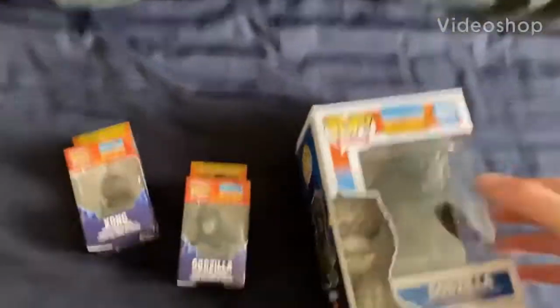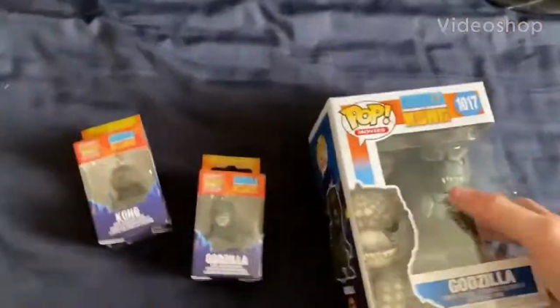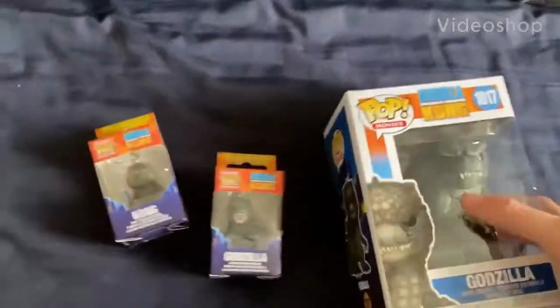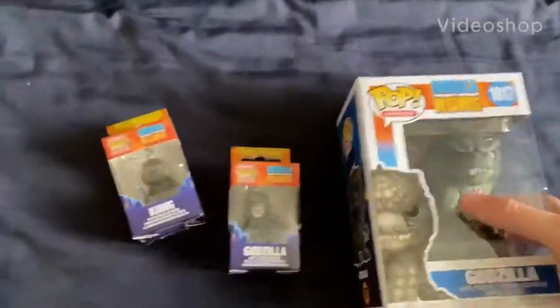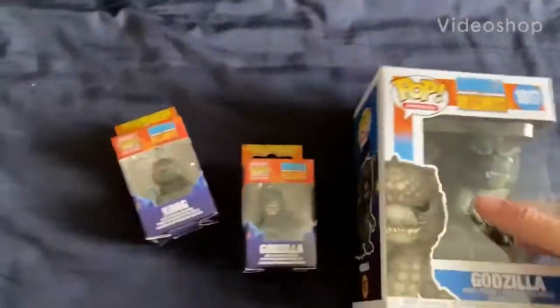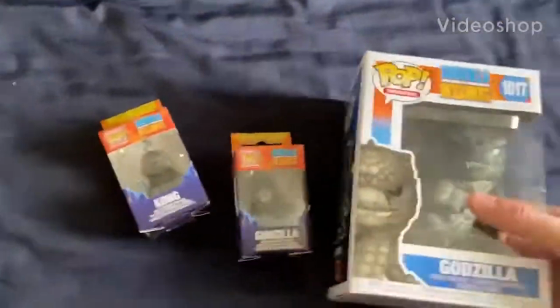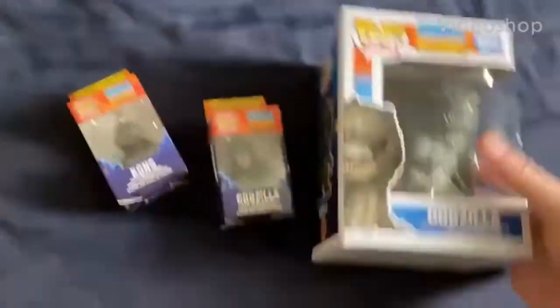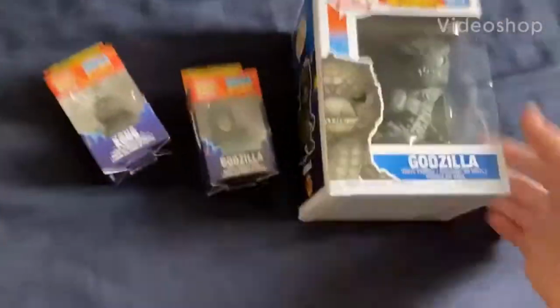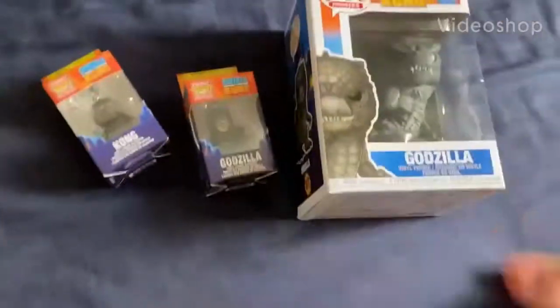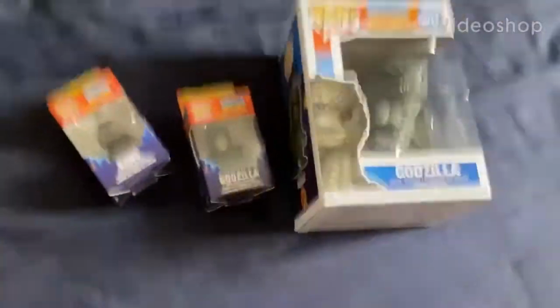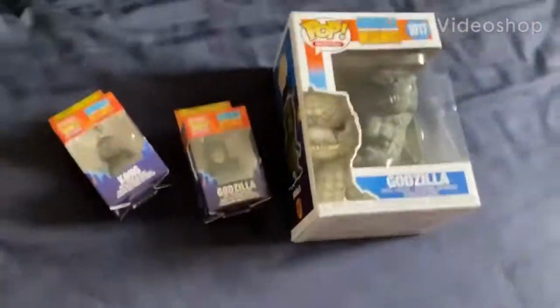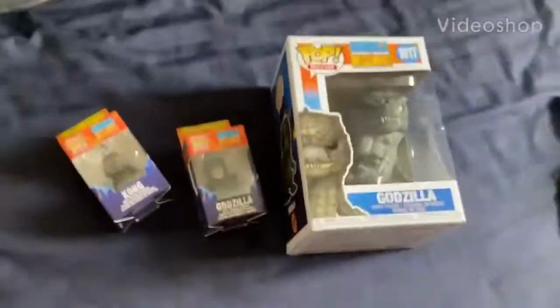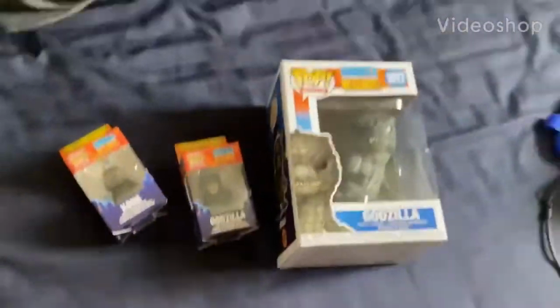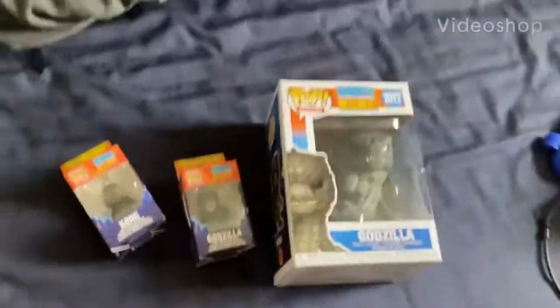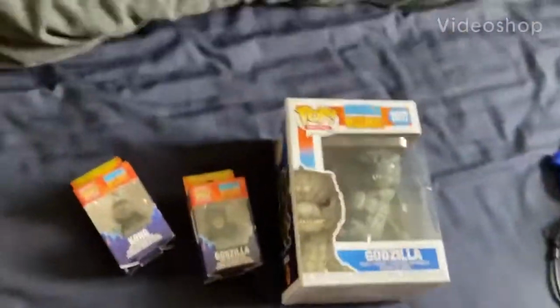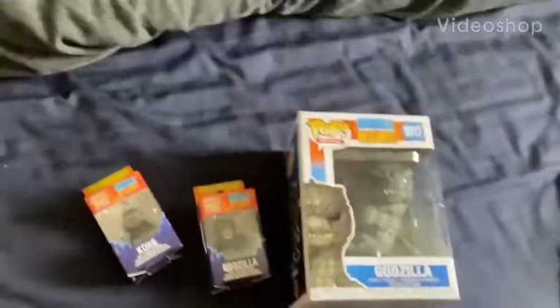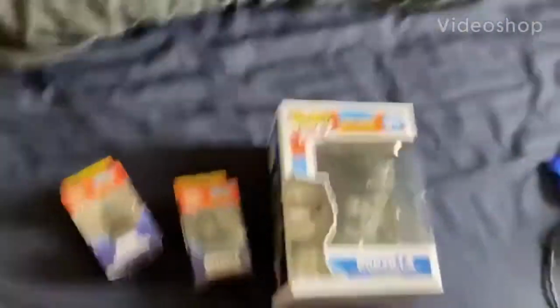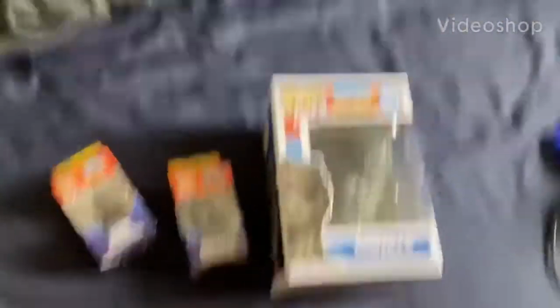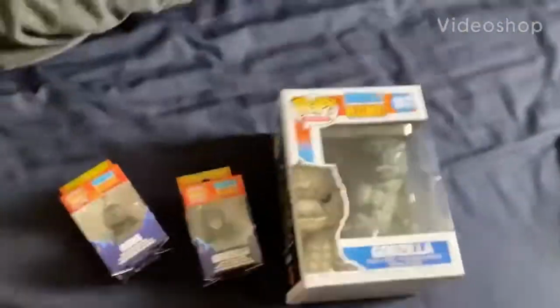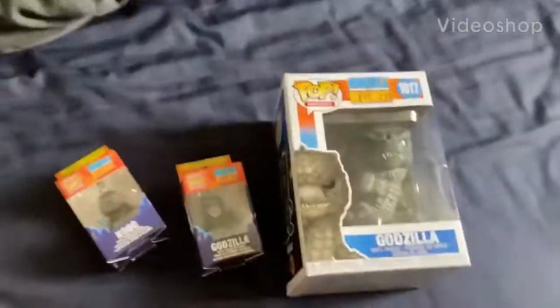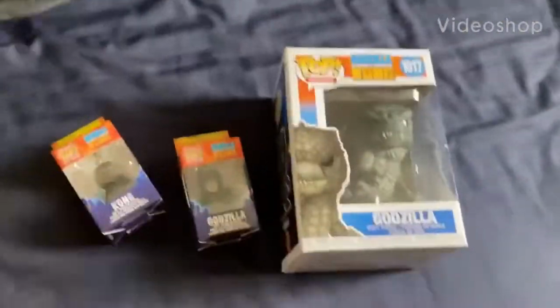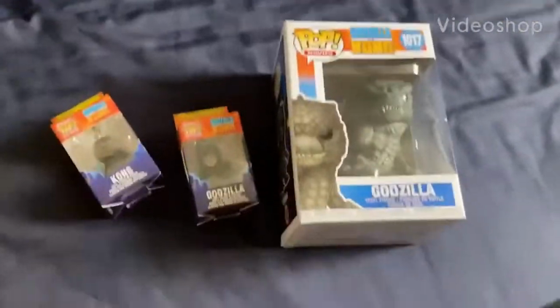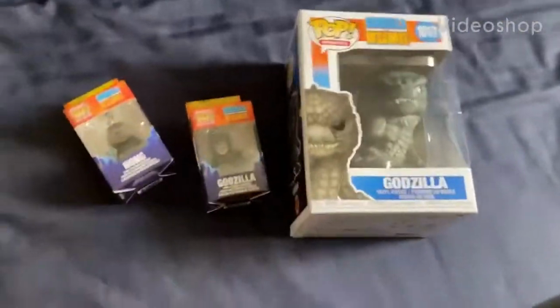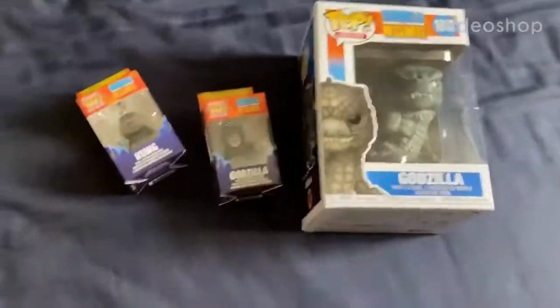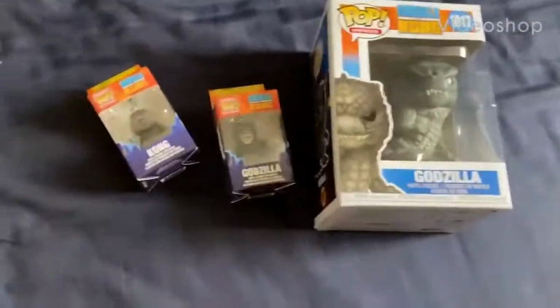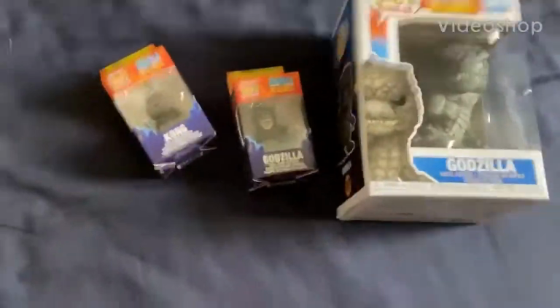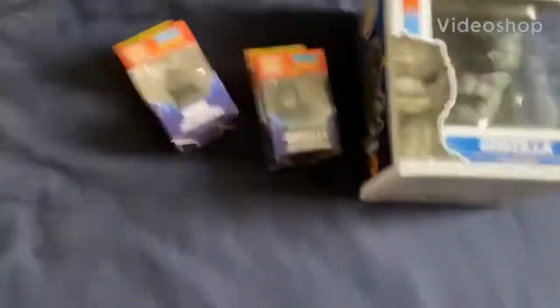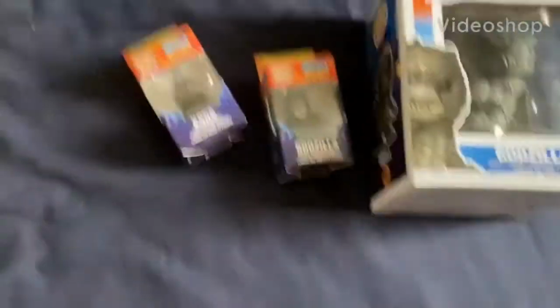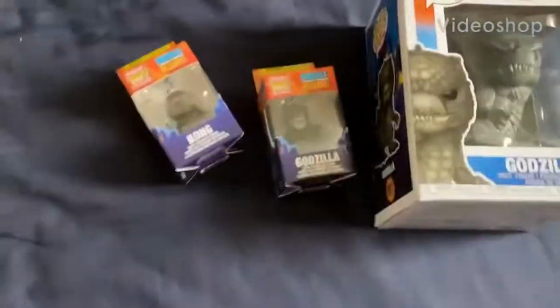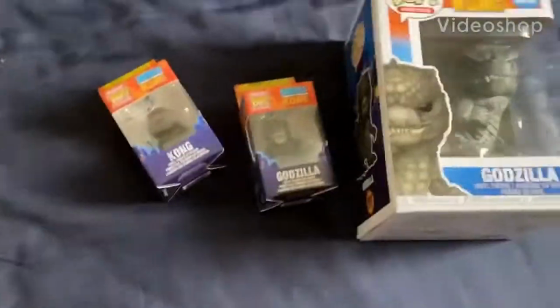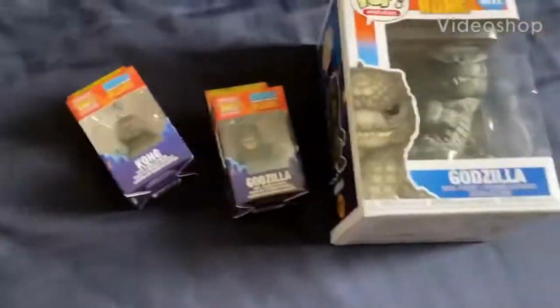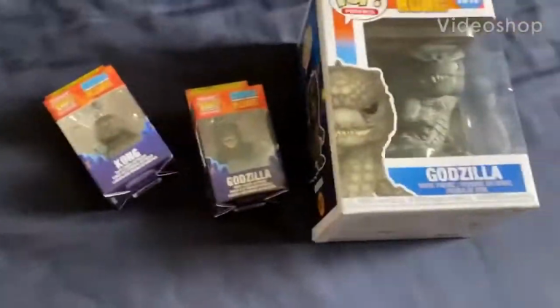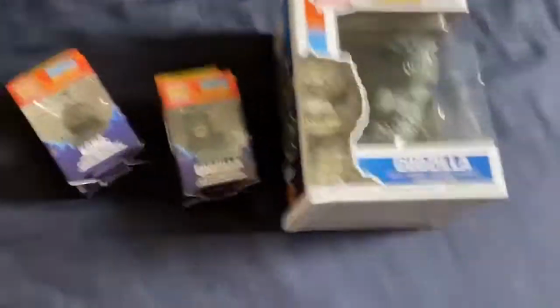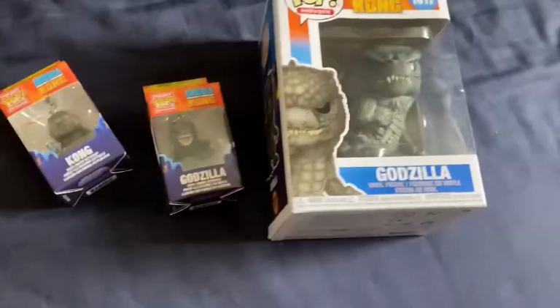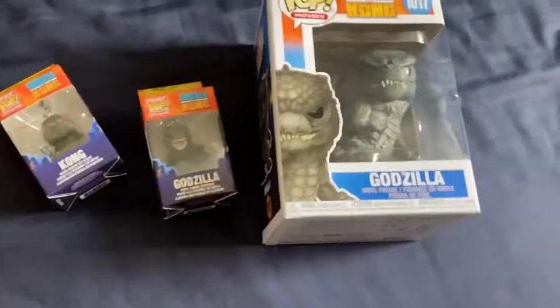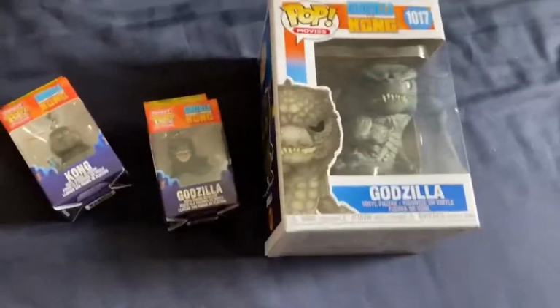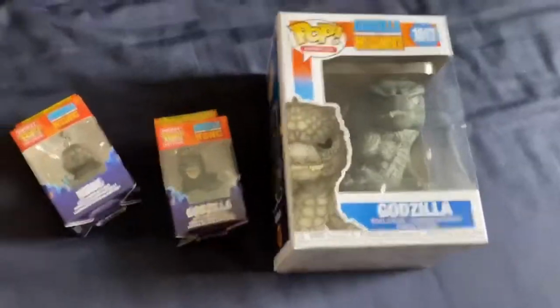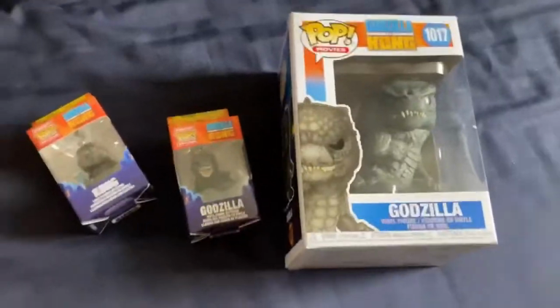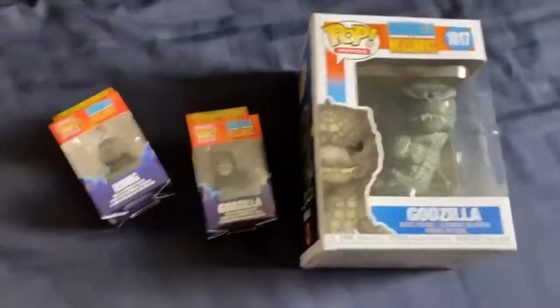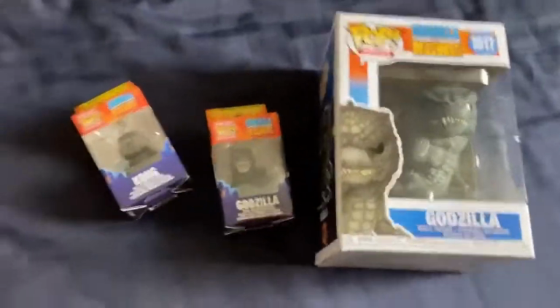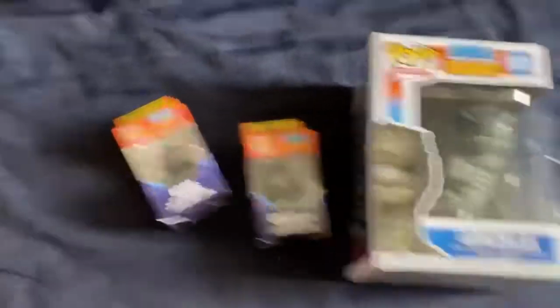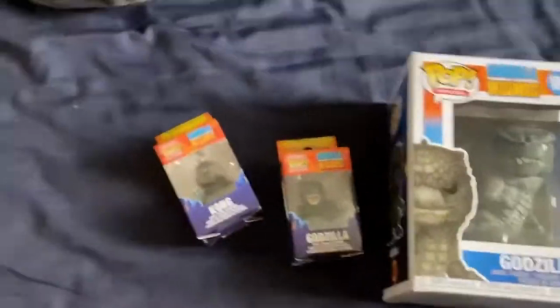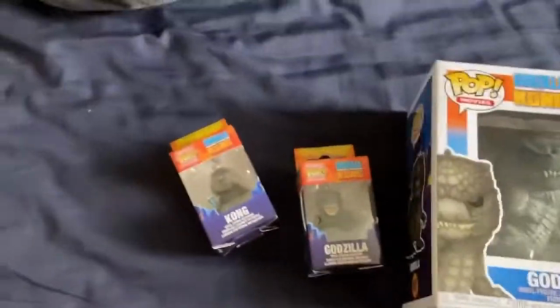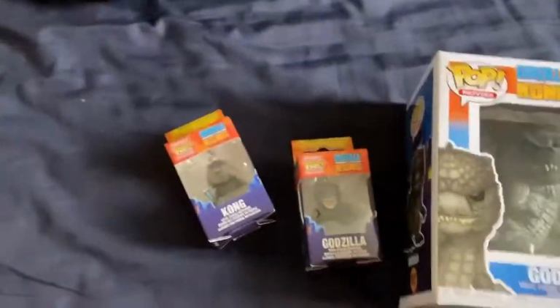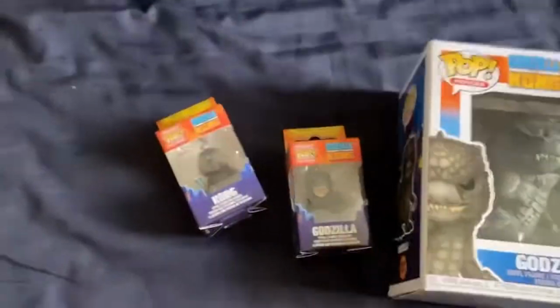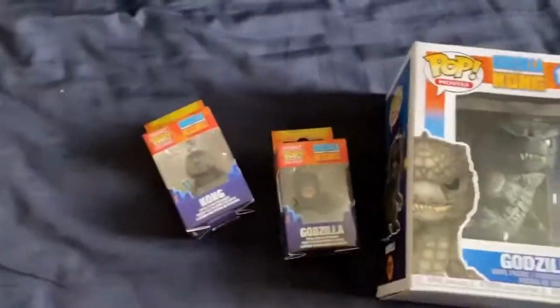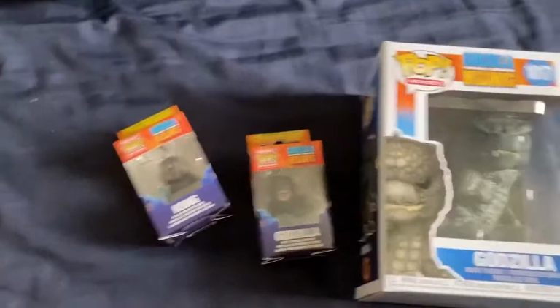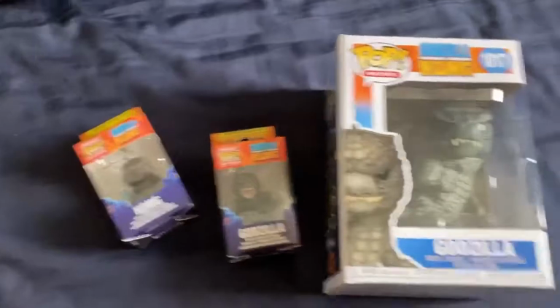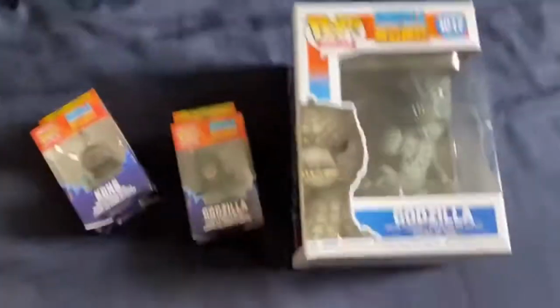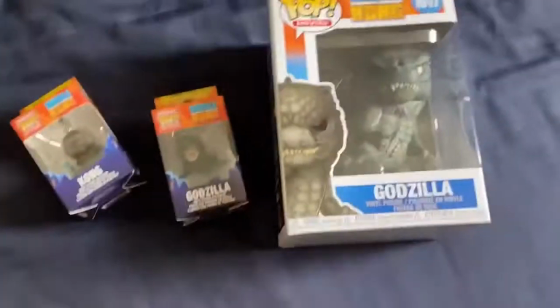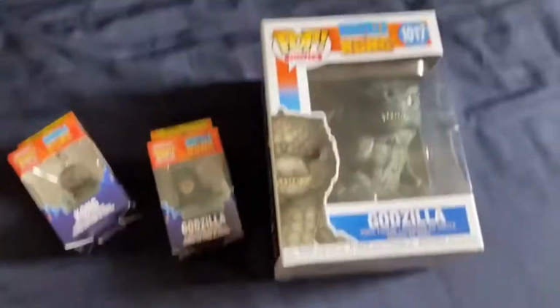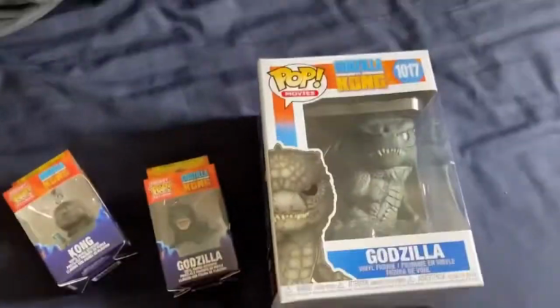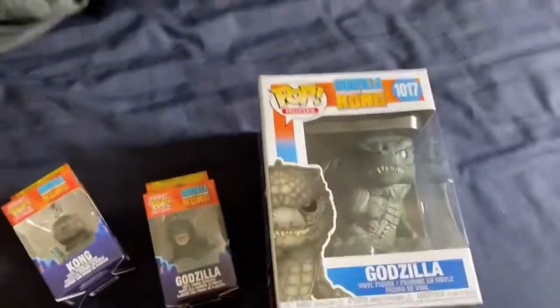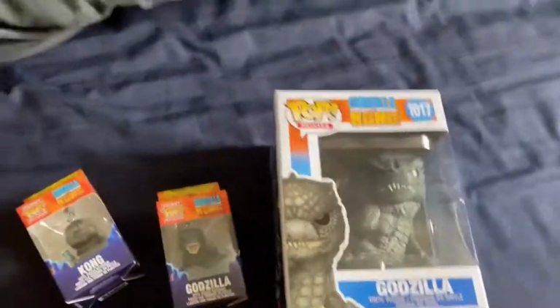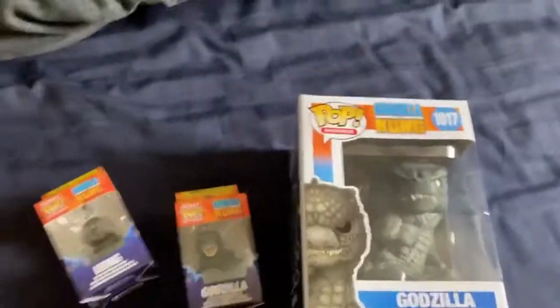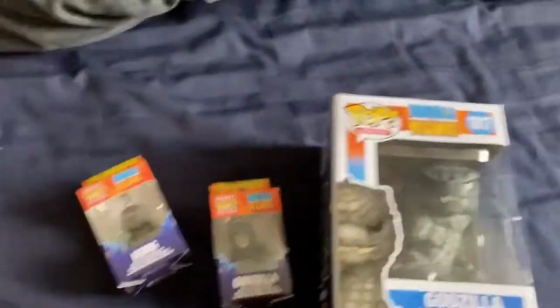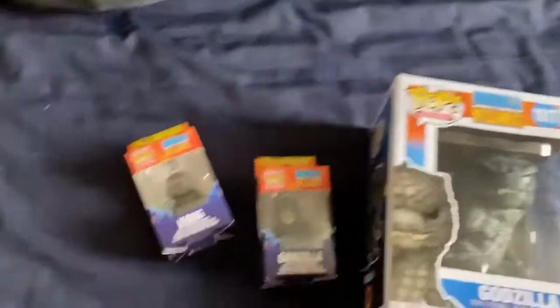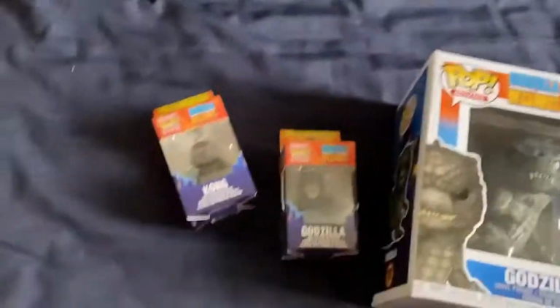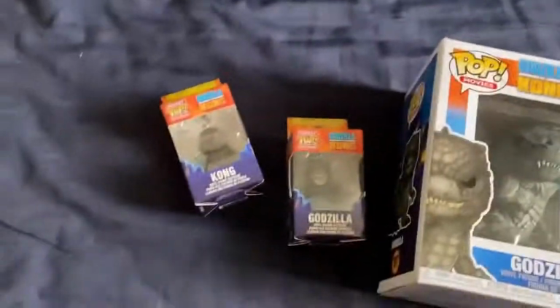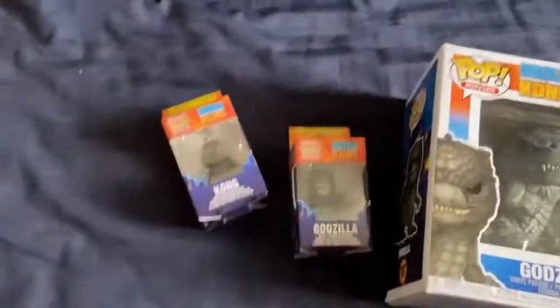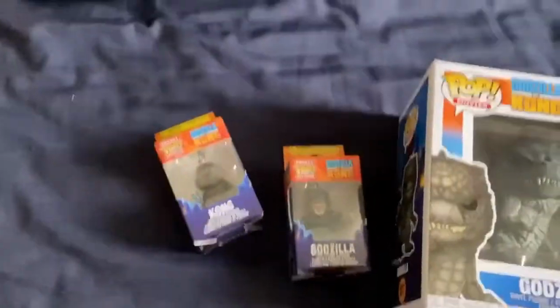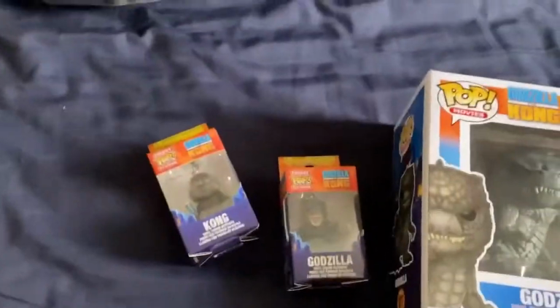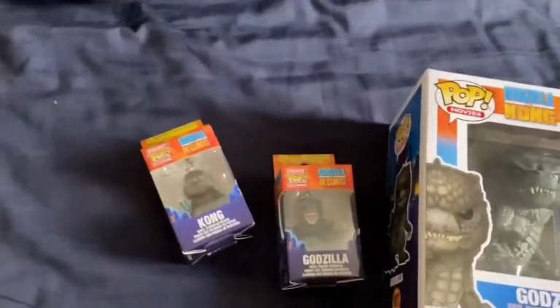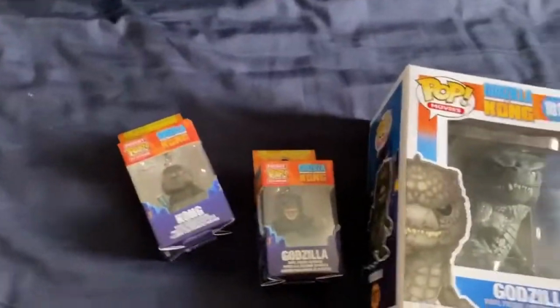Hi guys, I'm DoopidooOver2 and I have some Godzilla vs Kong Funko Pops — three of them to show.